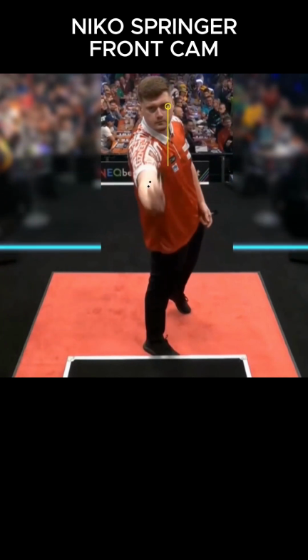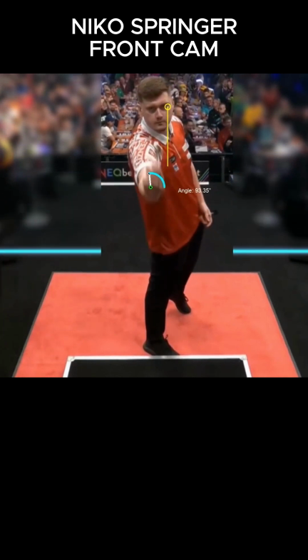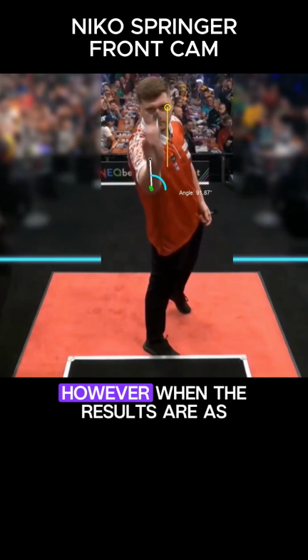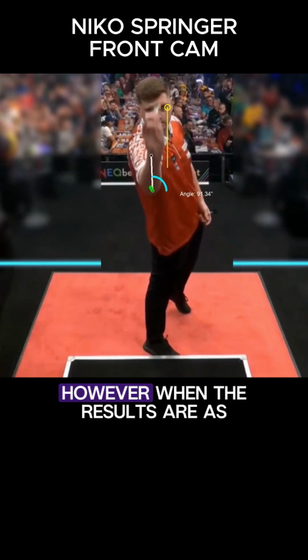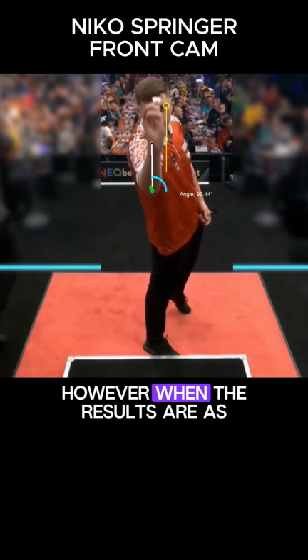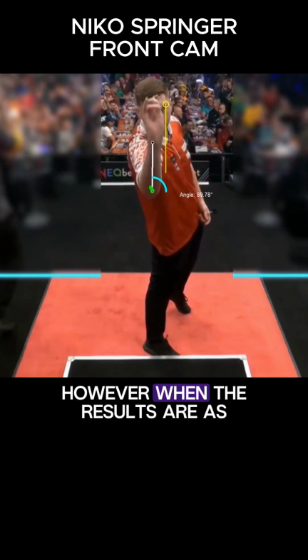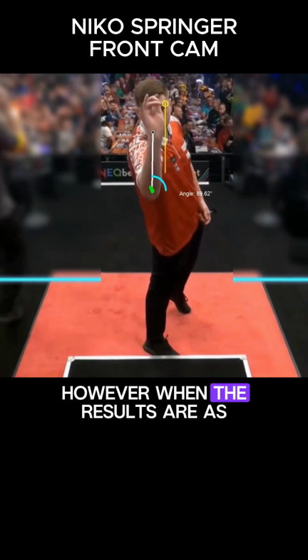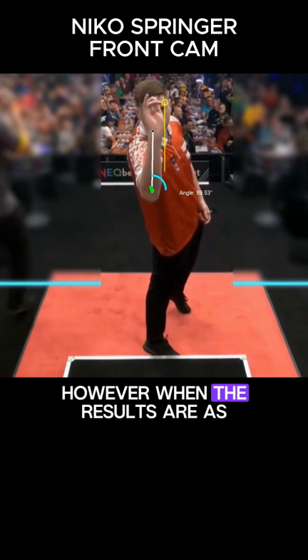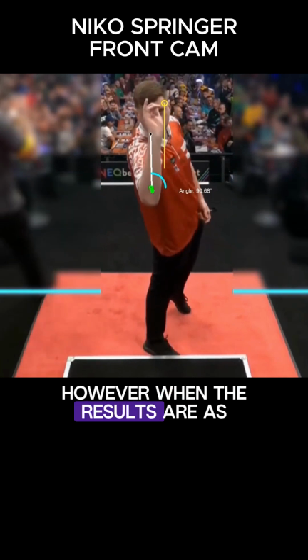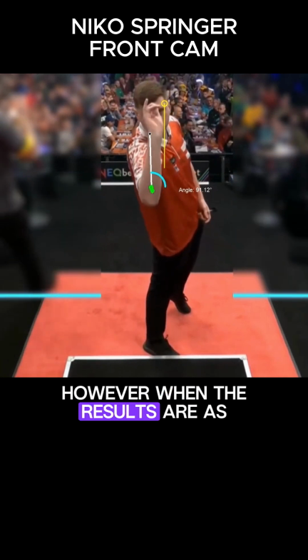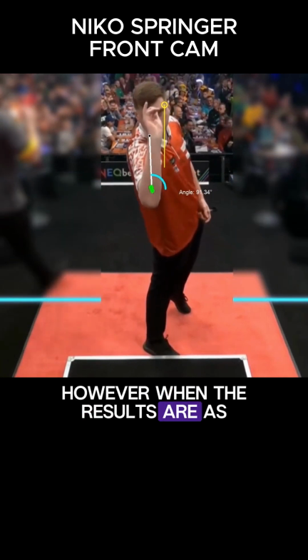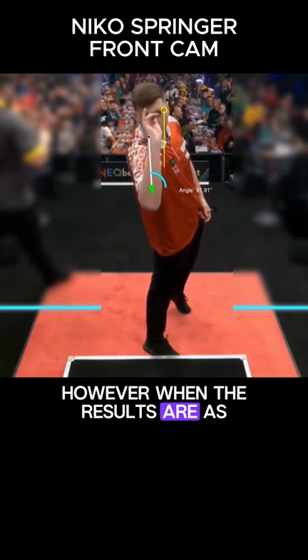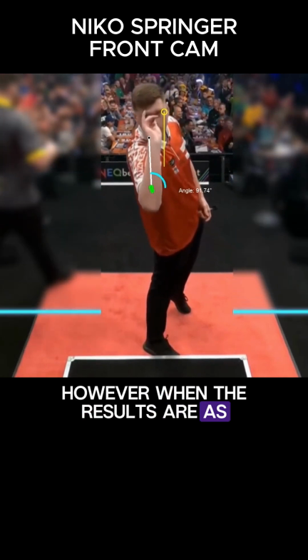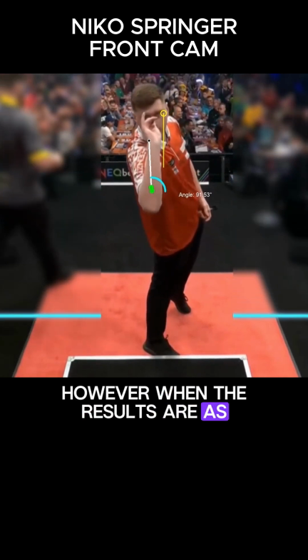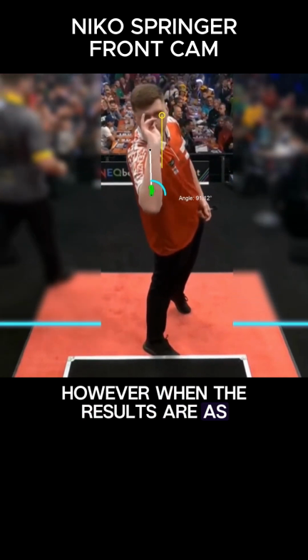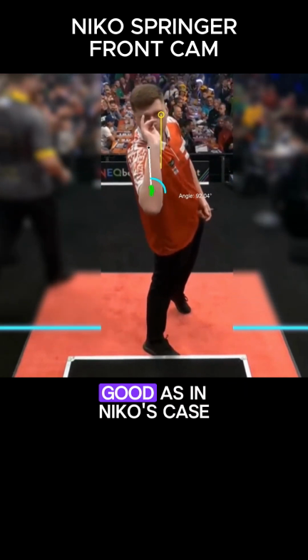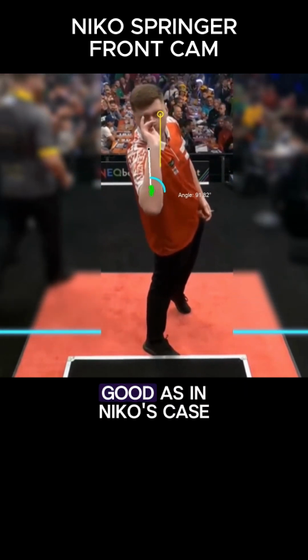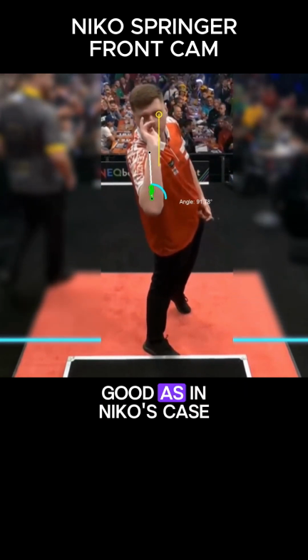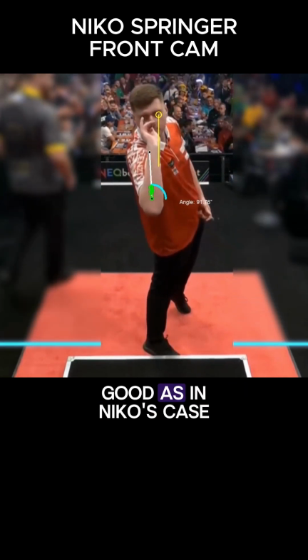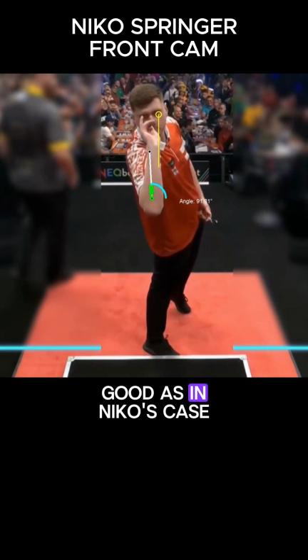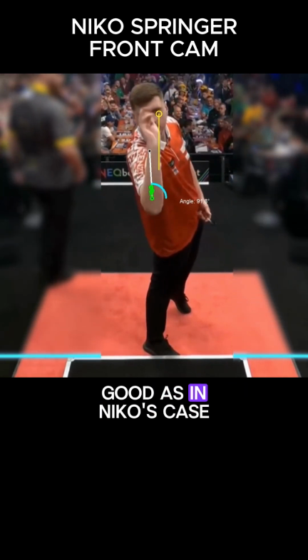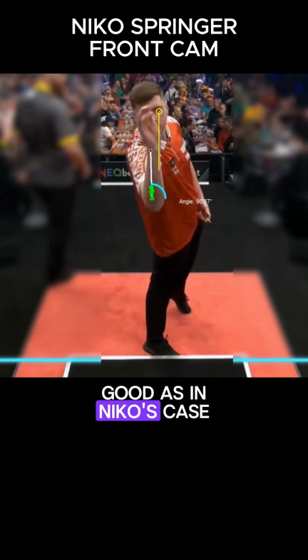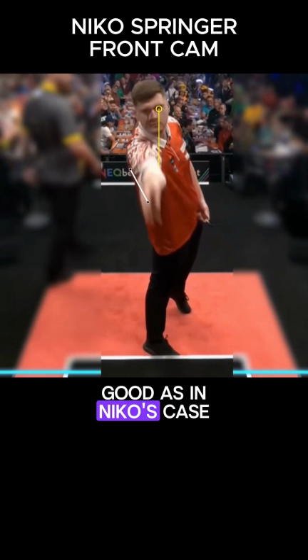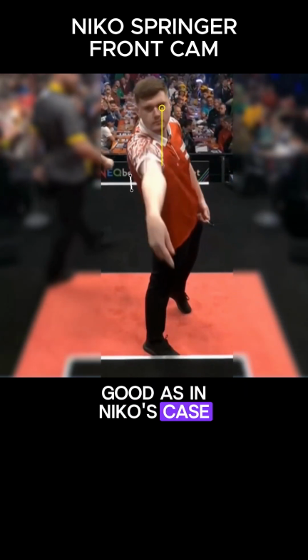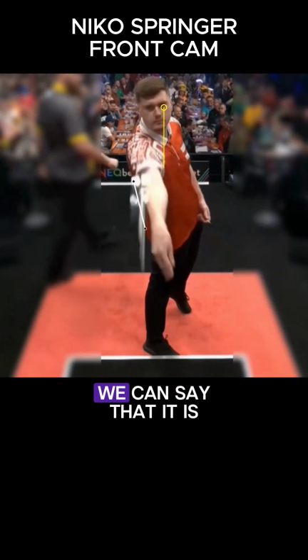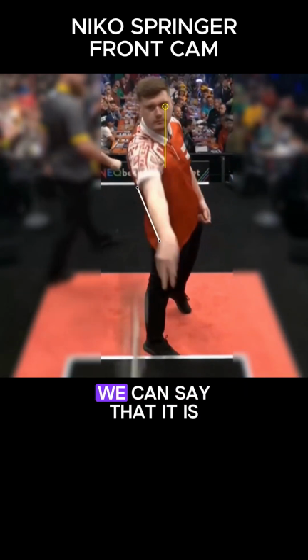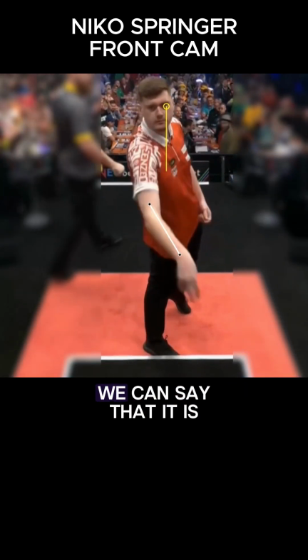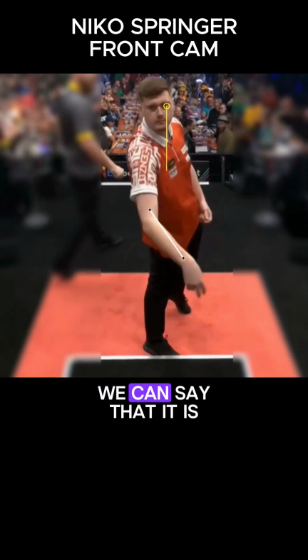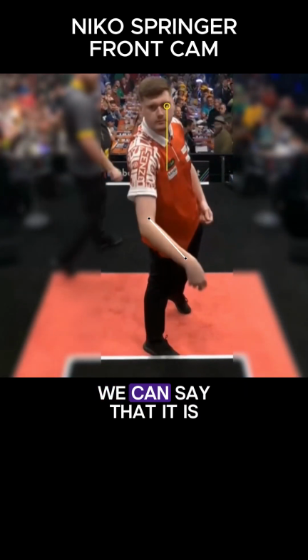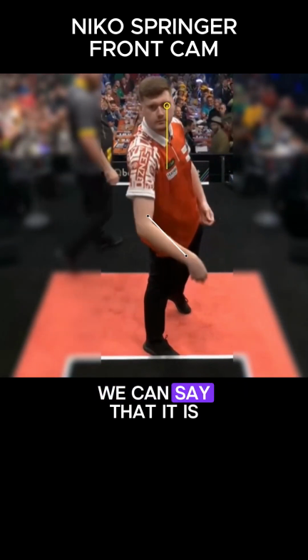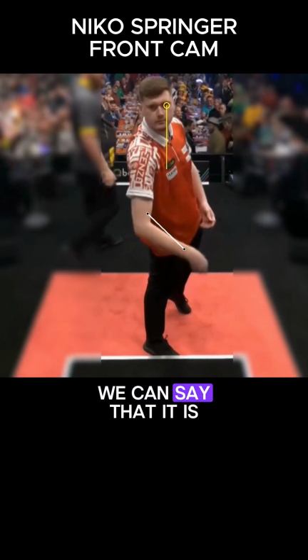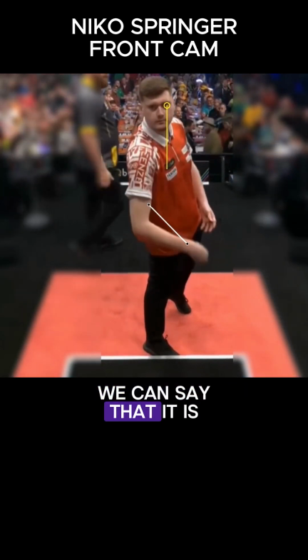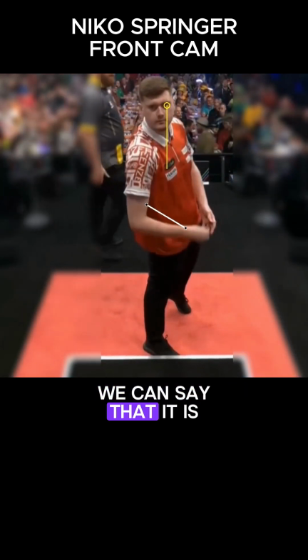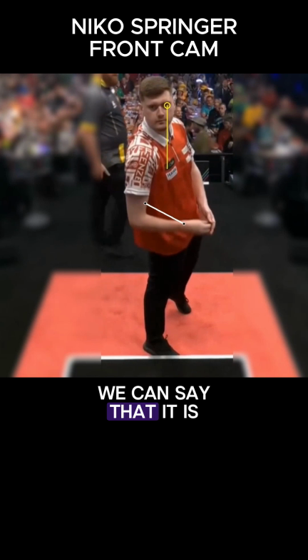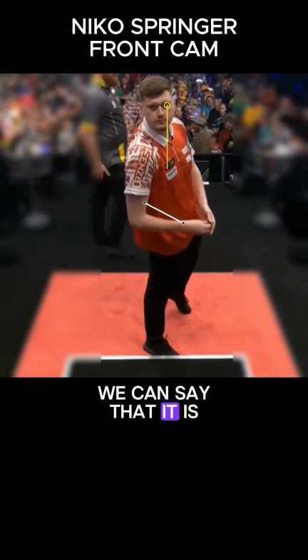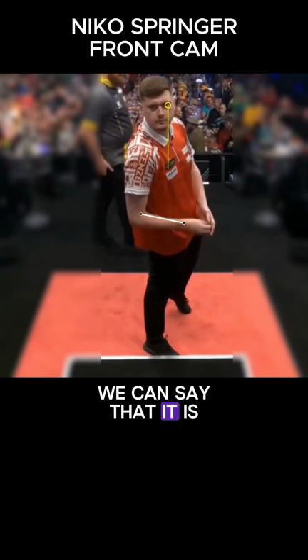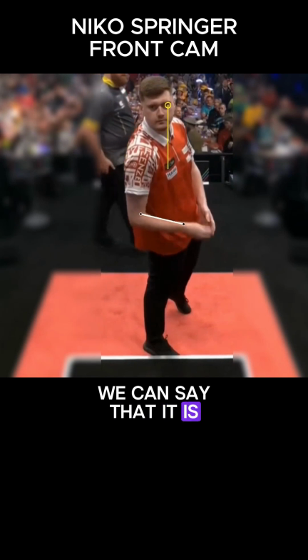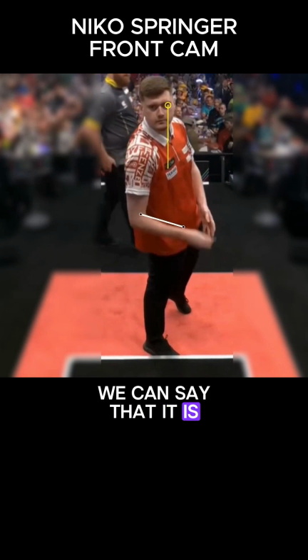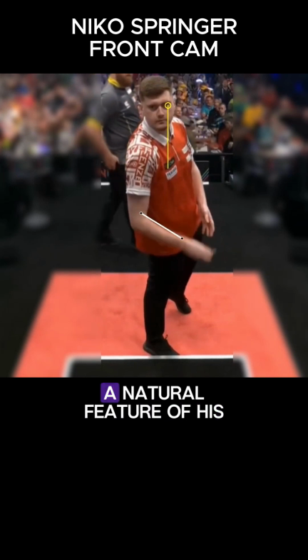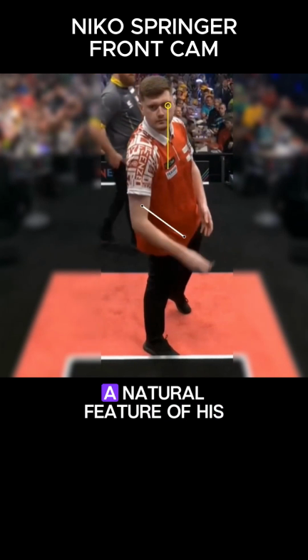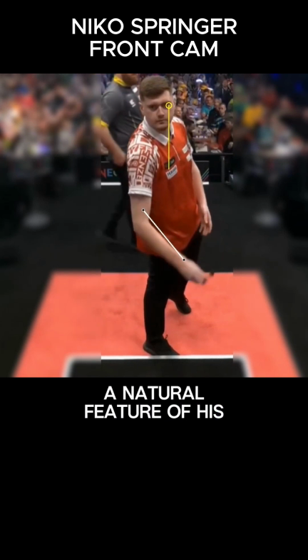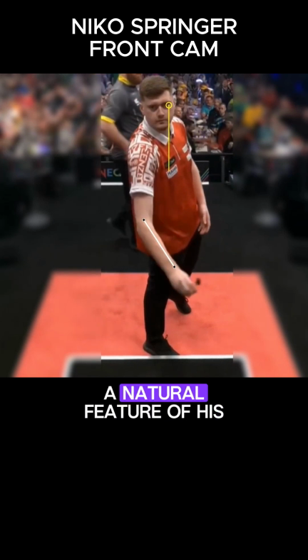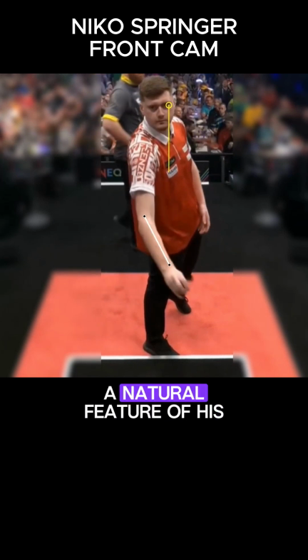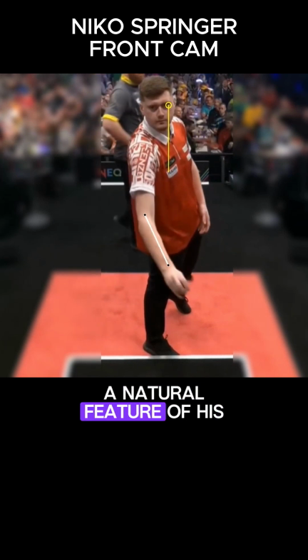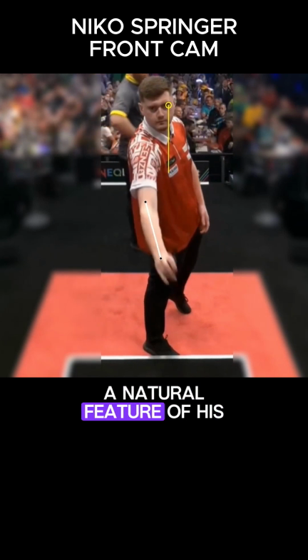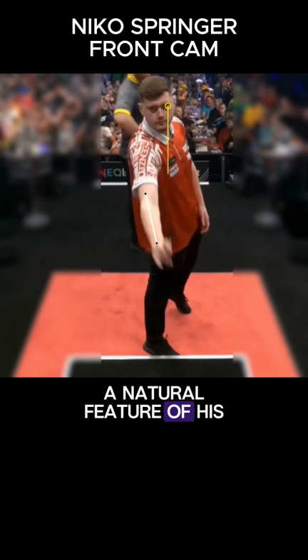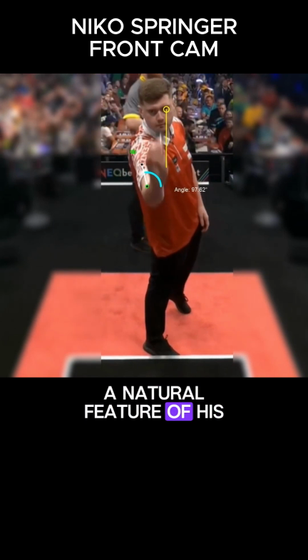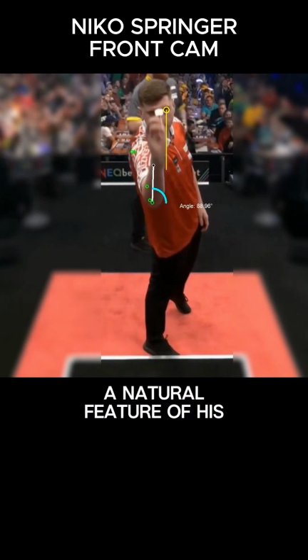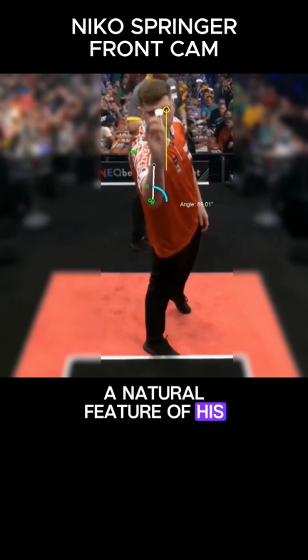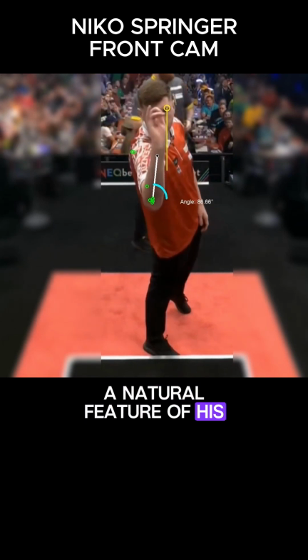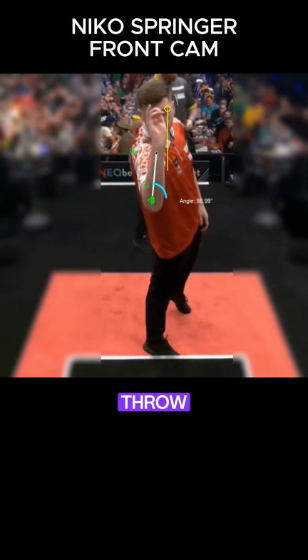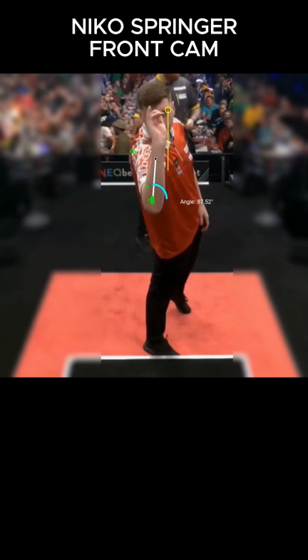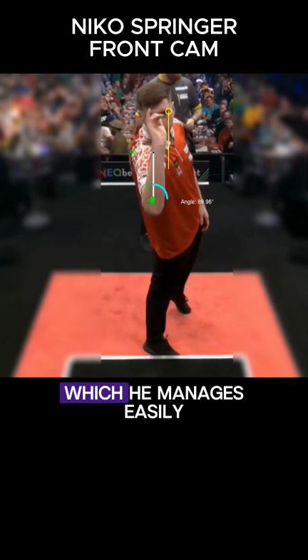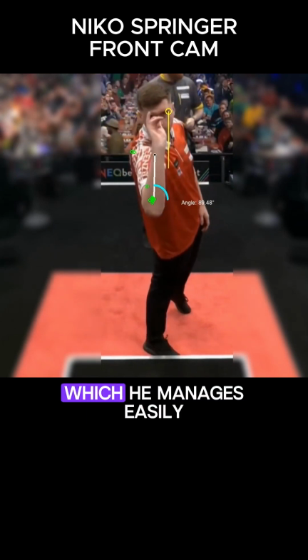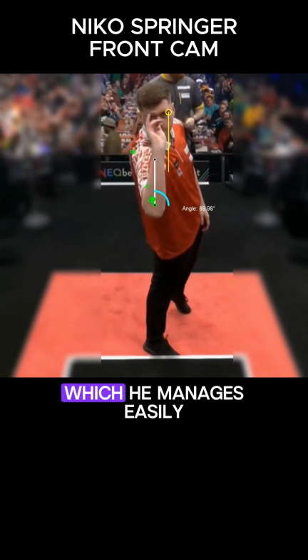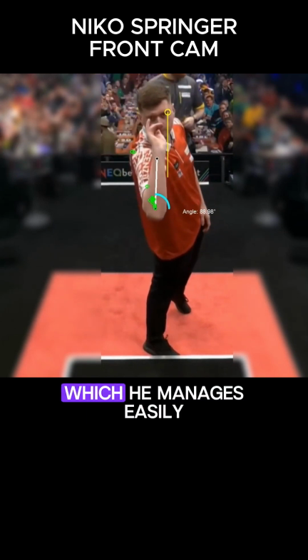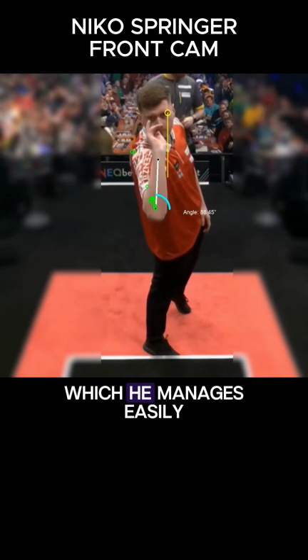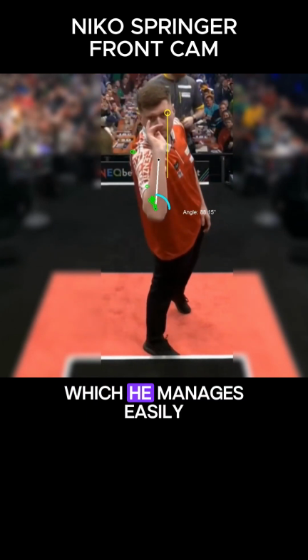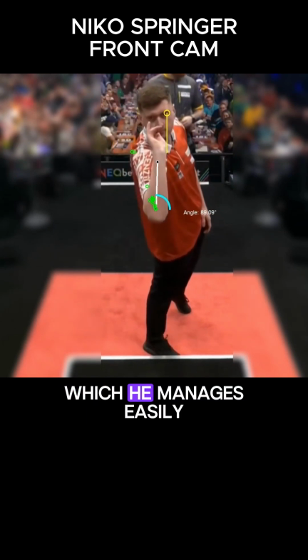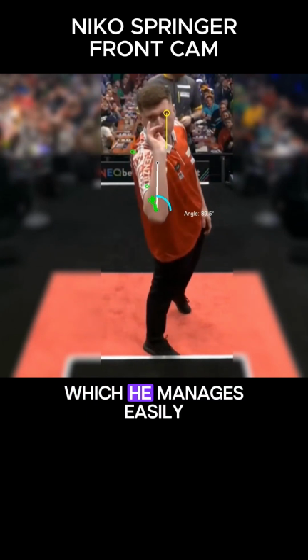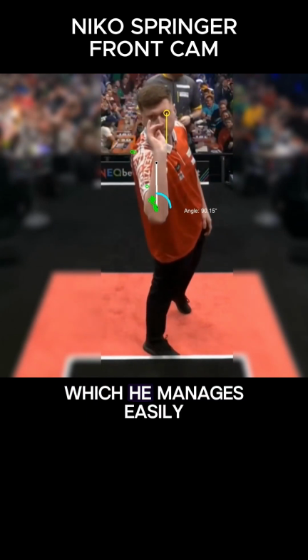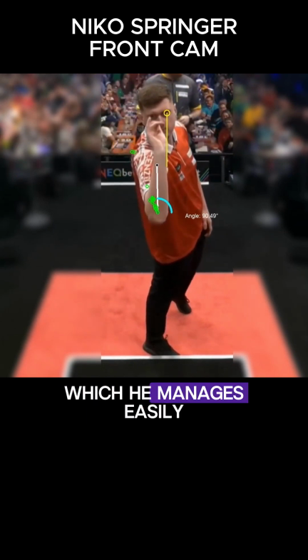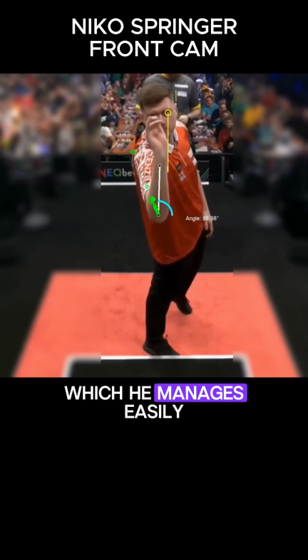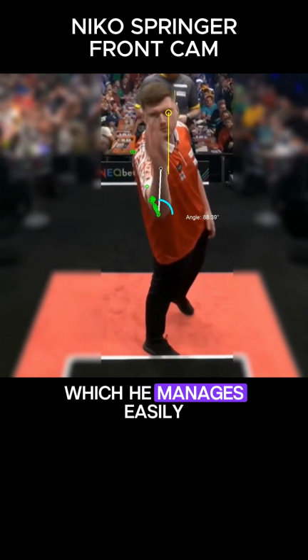However, when the results are as good as in Niko's case, we can say that it is a natural feature of his throw, which he manages easily.